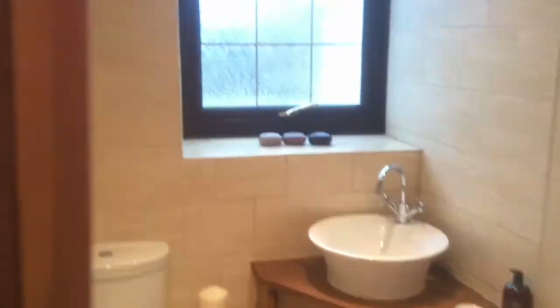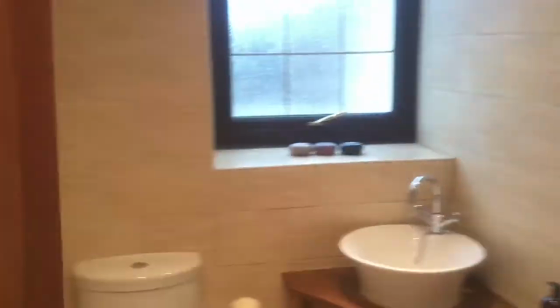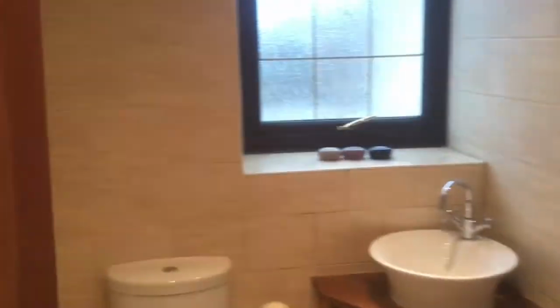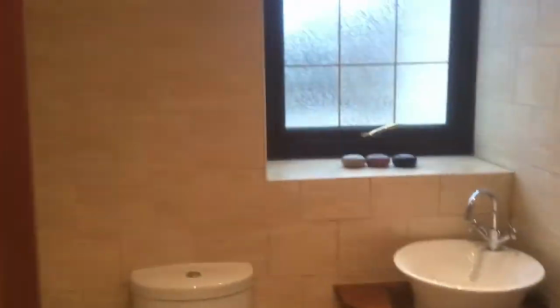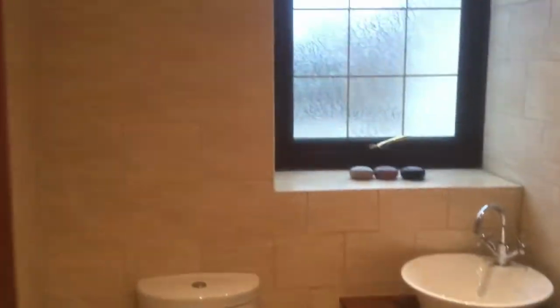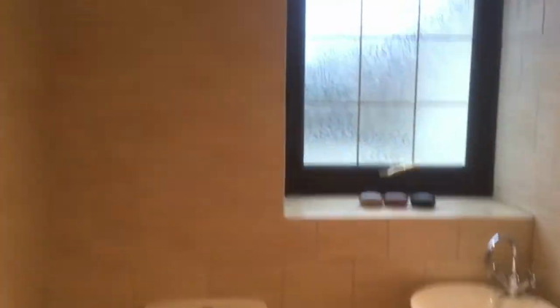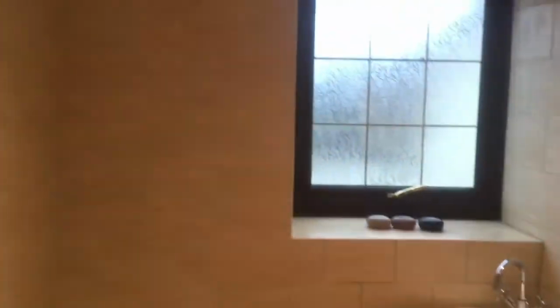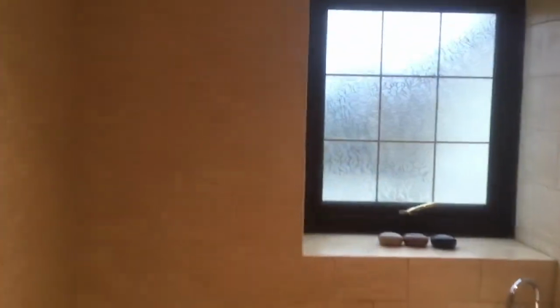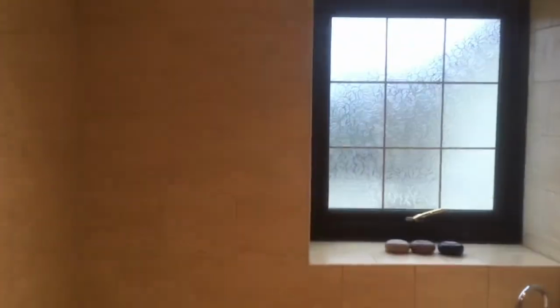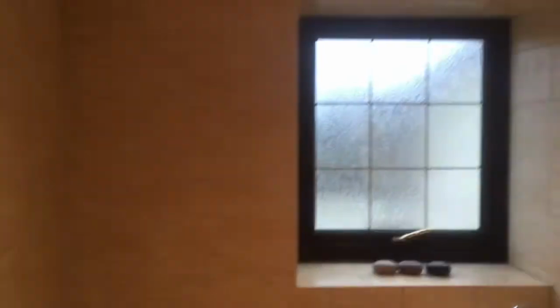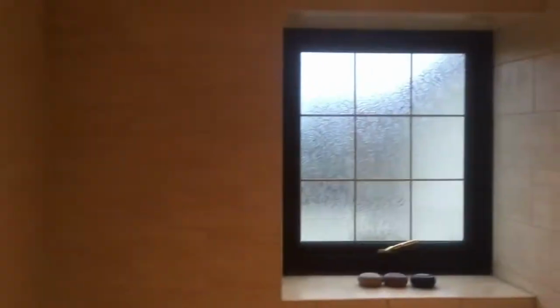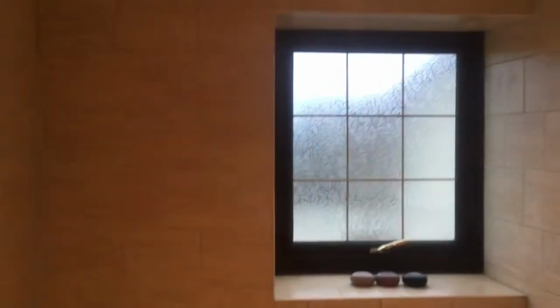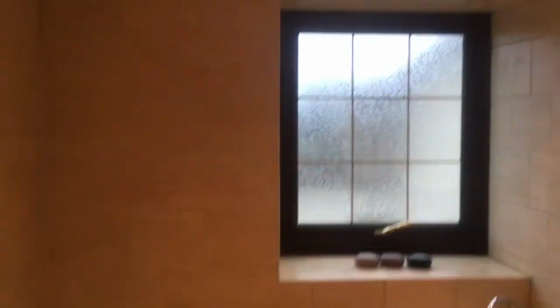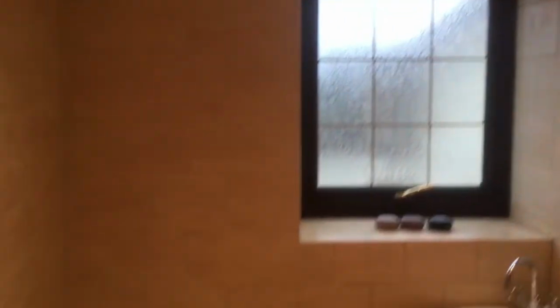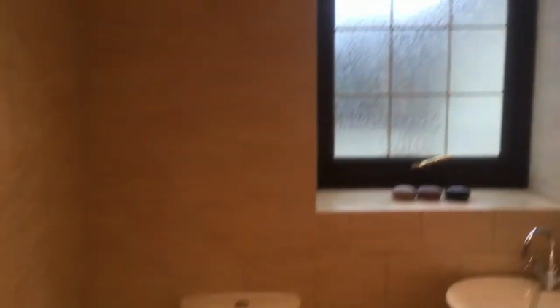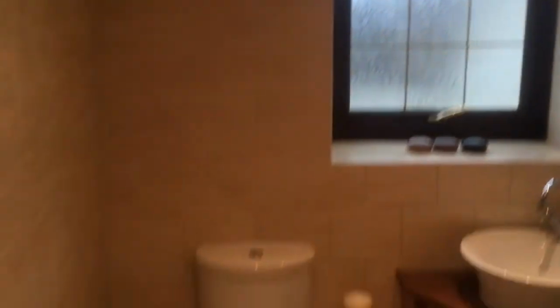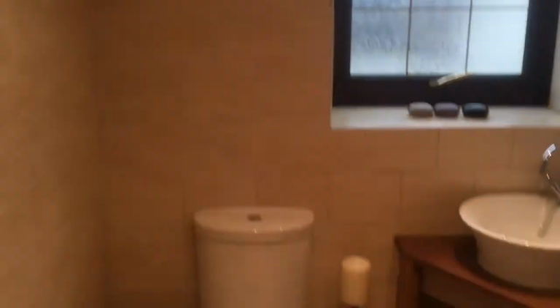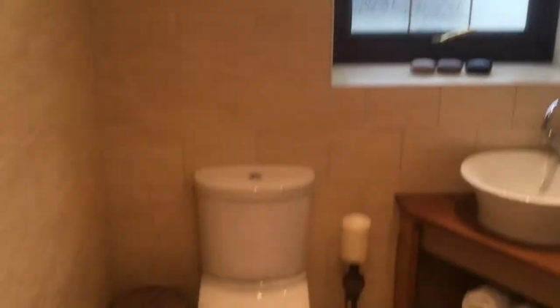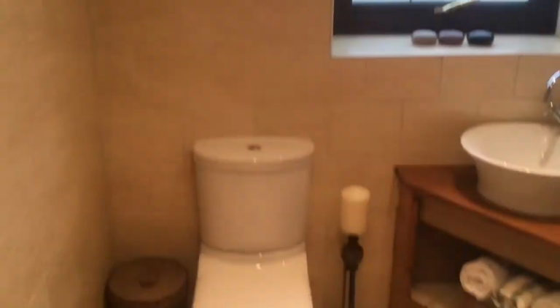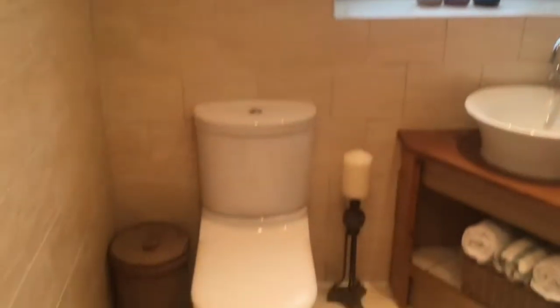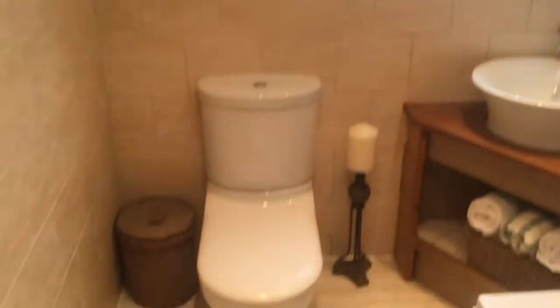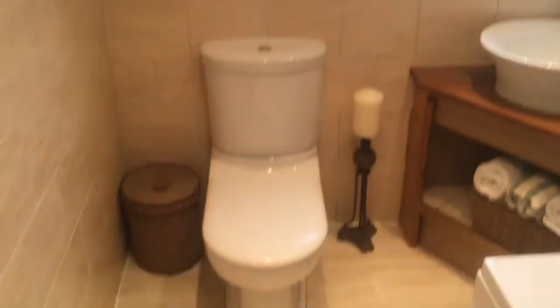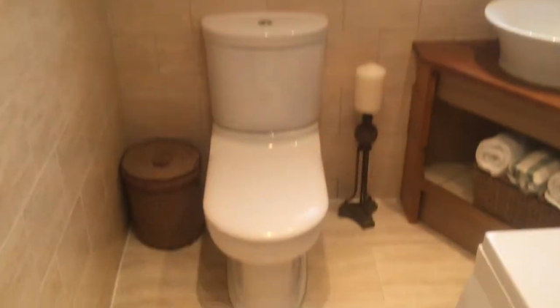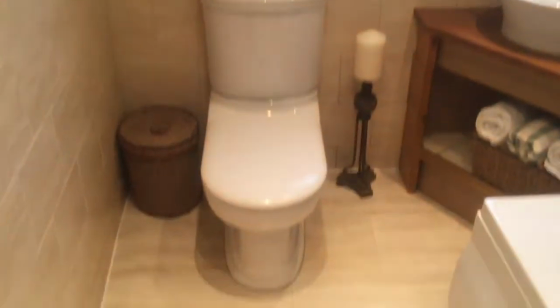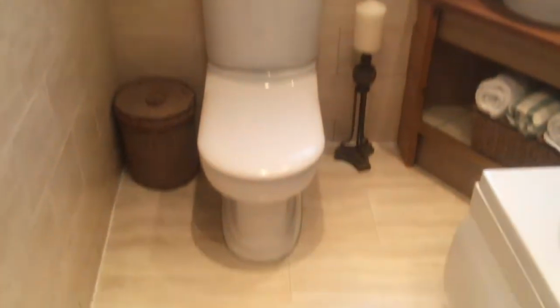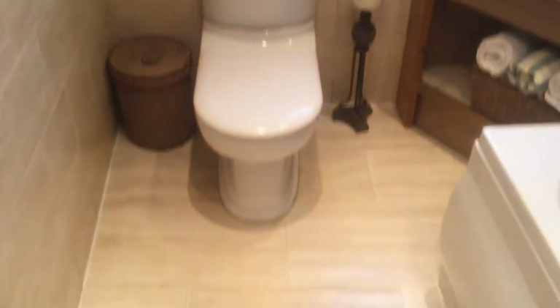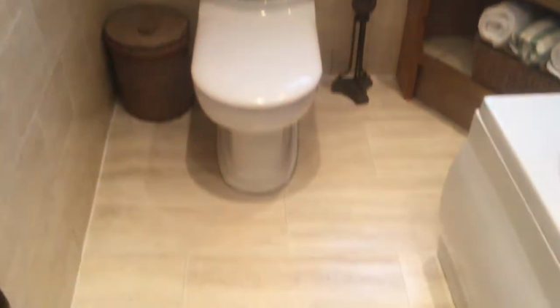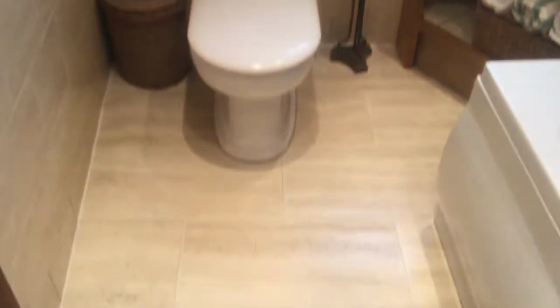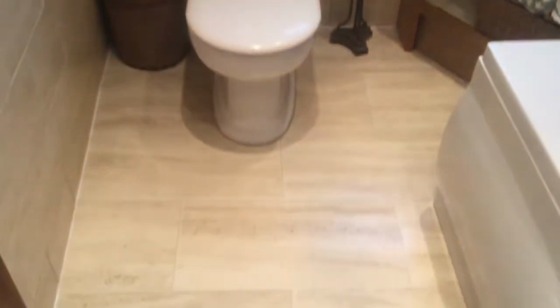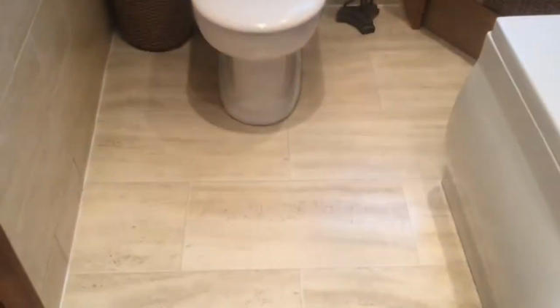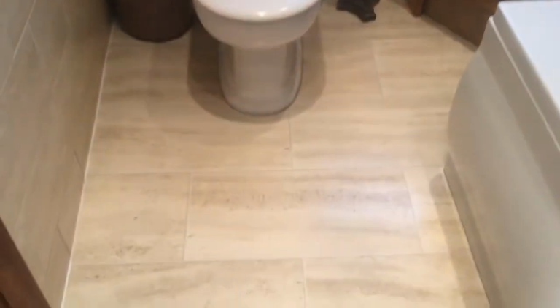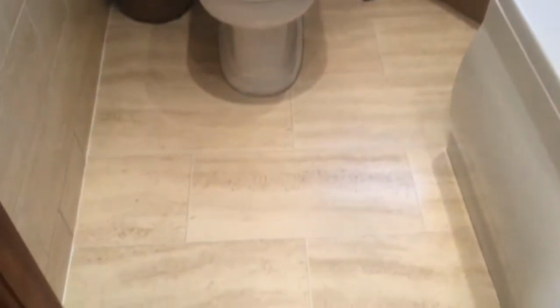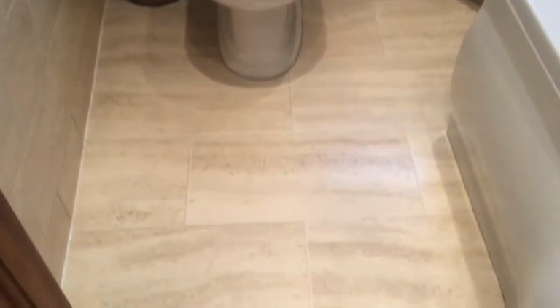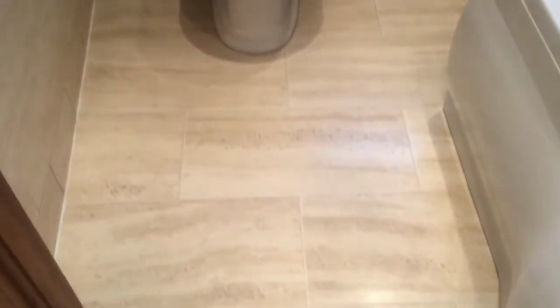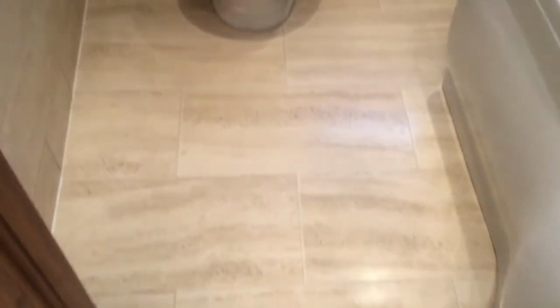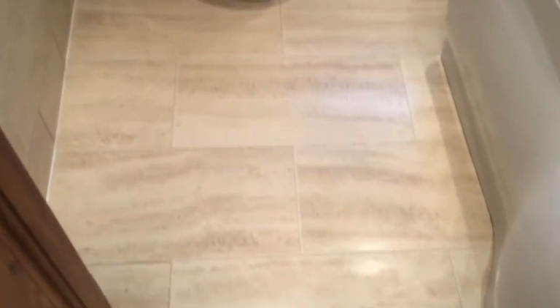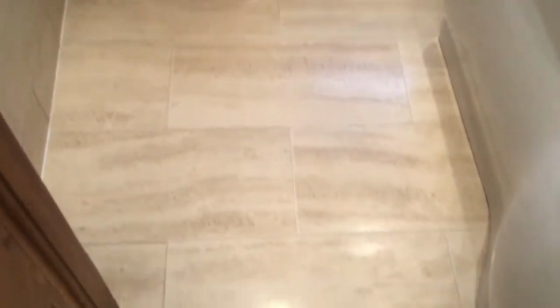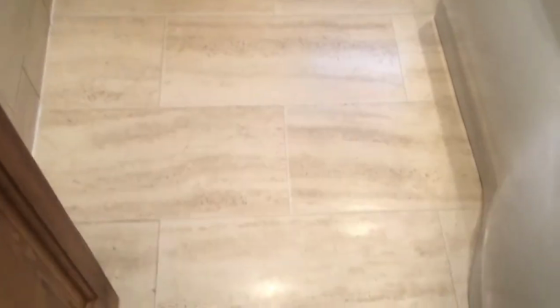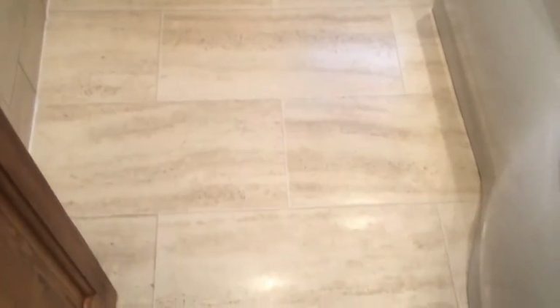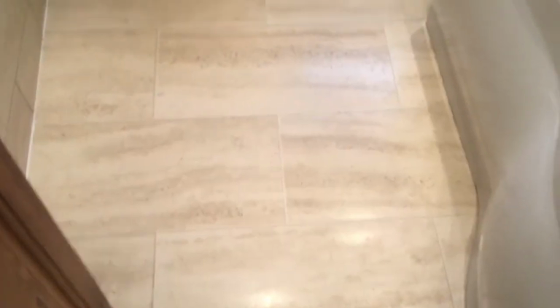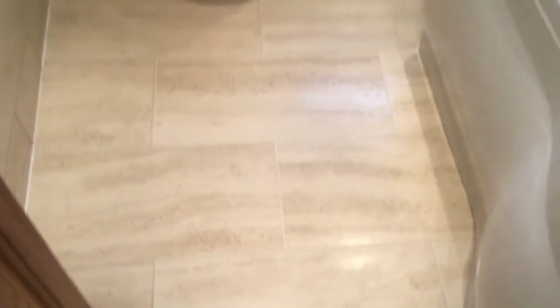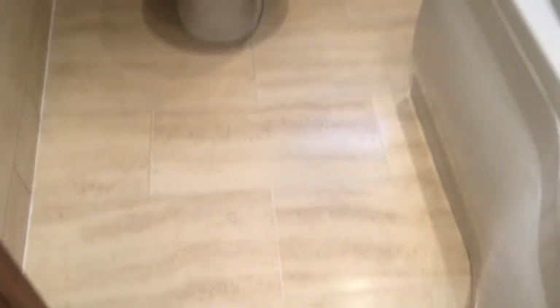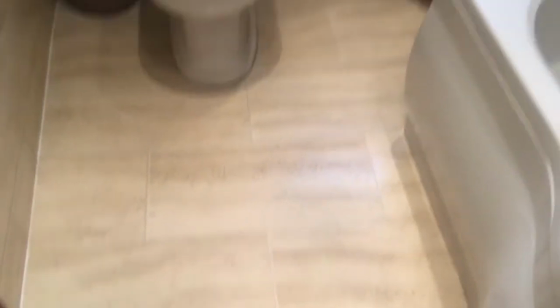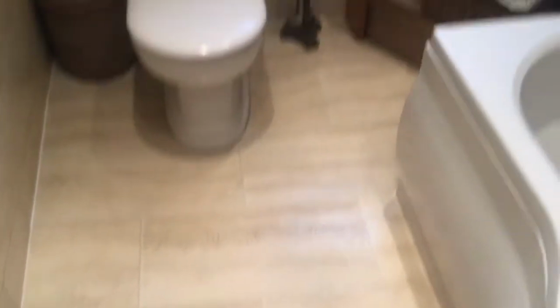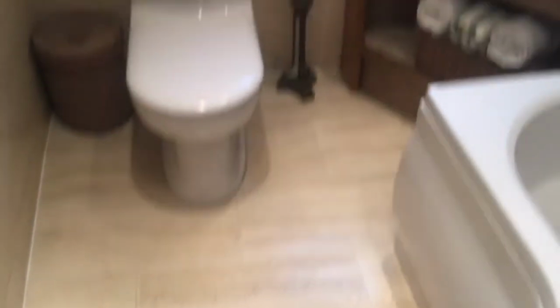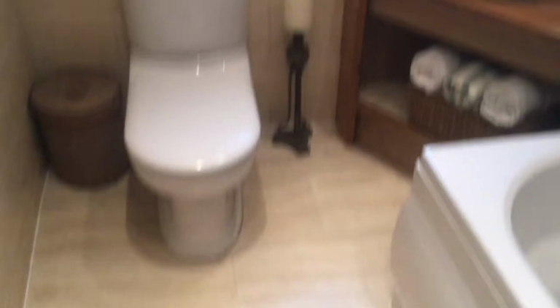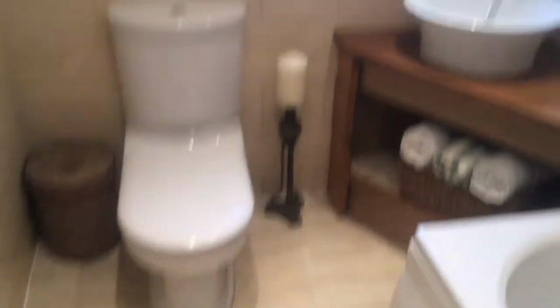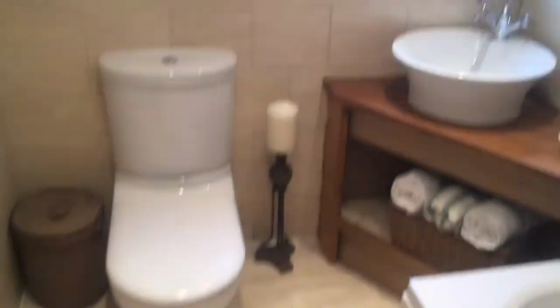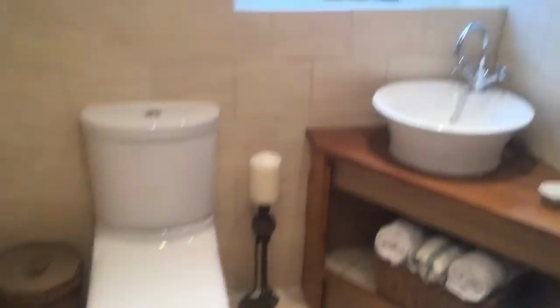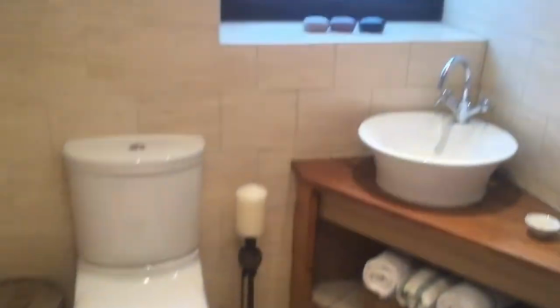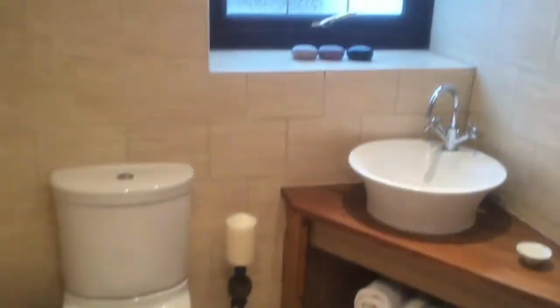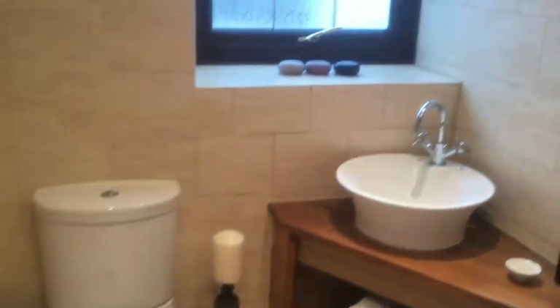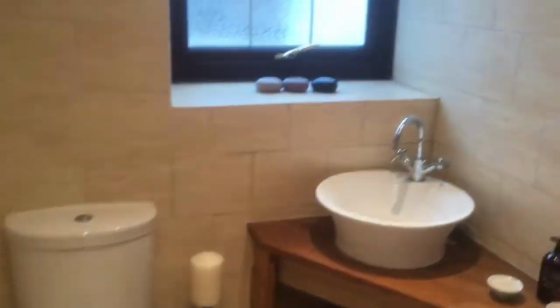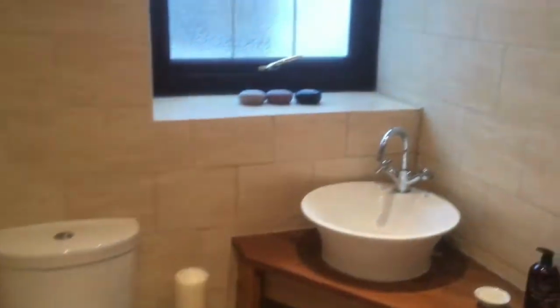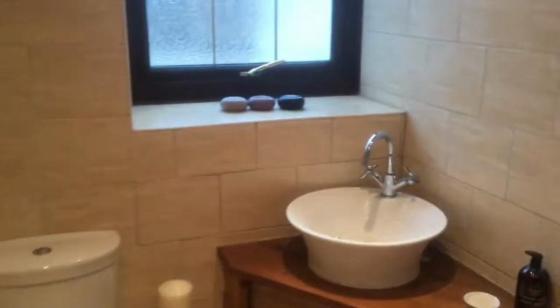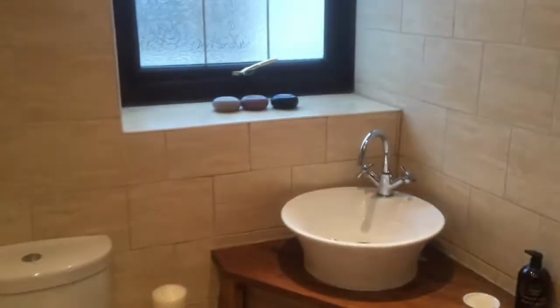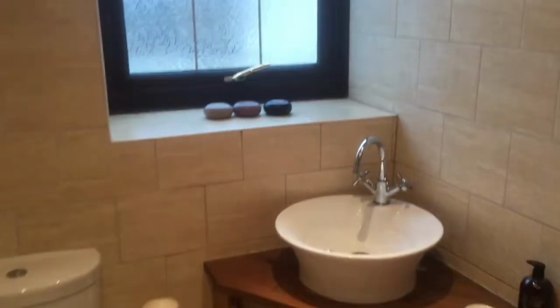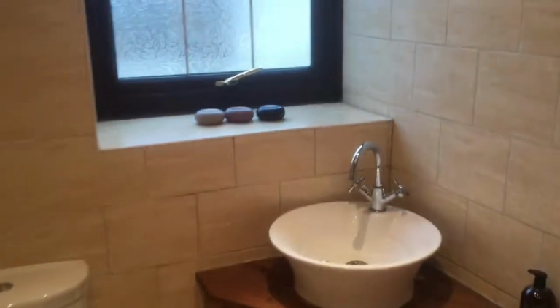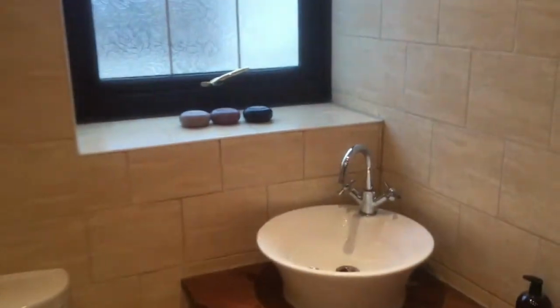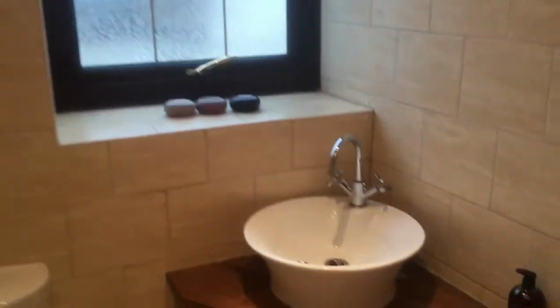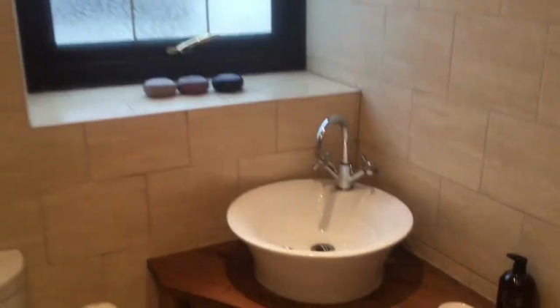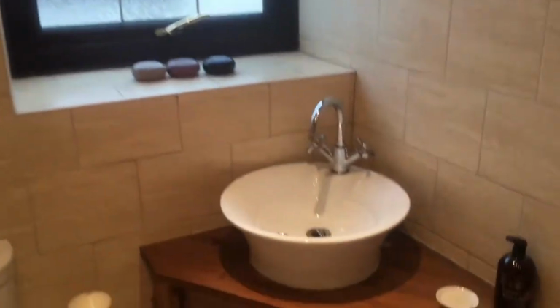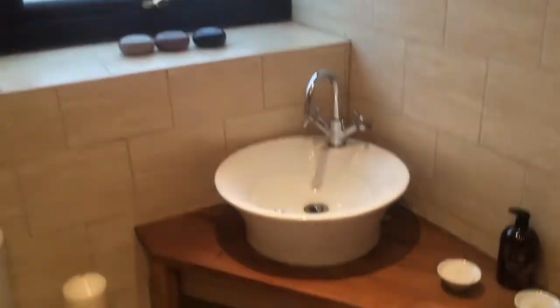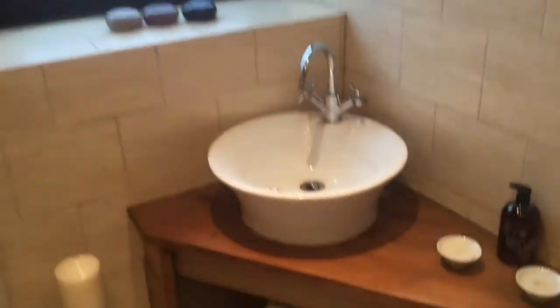Here we have a gorgeous family bathroom with a white three-piece suite, an airing cupboard and a shower over the bath.